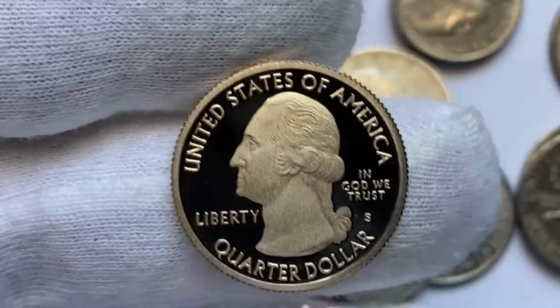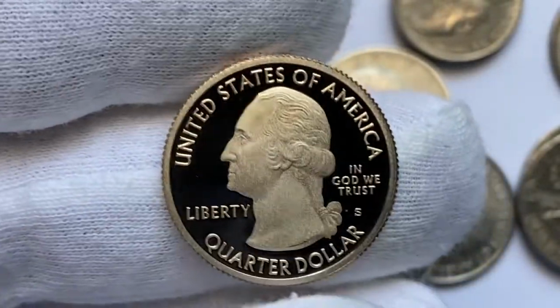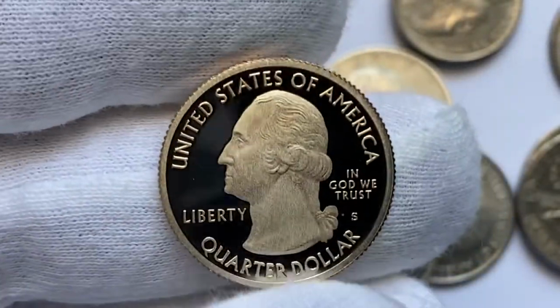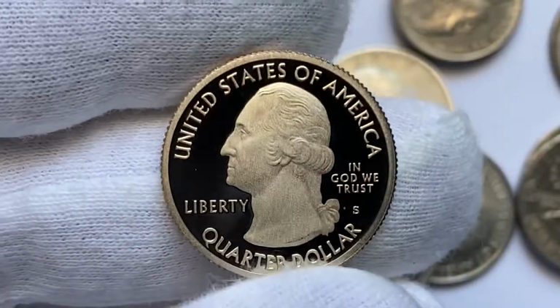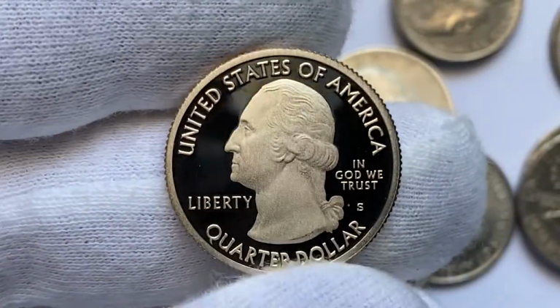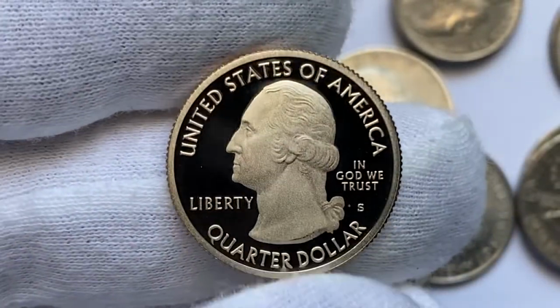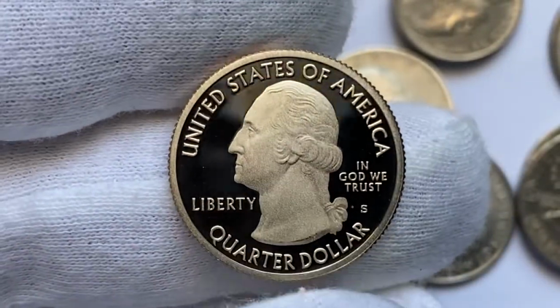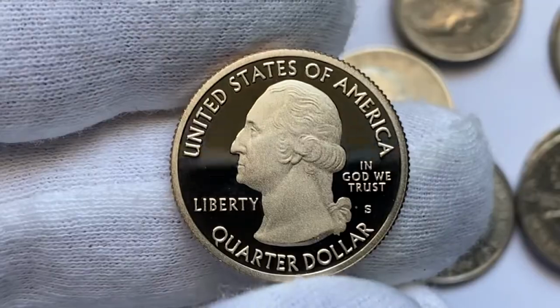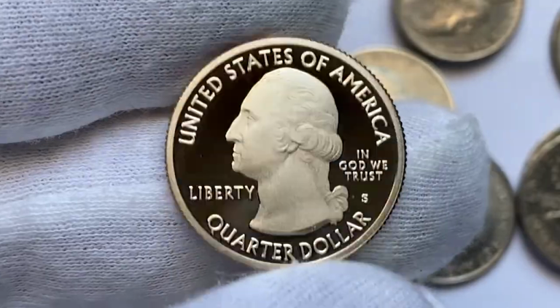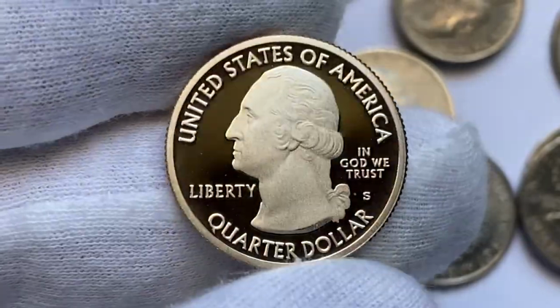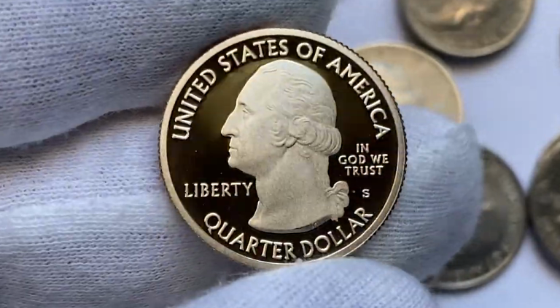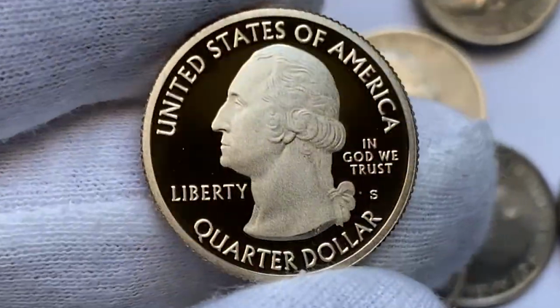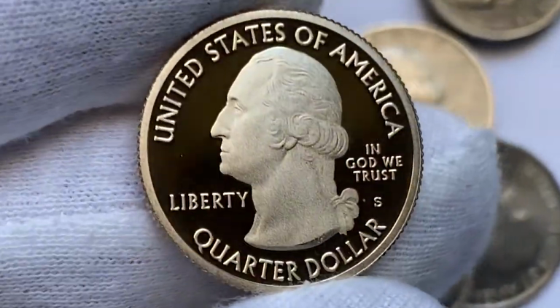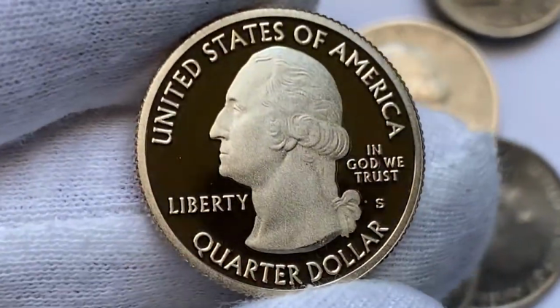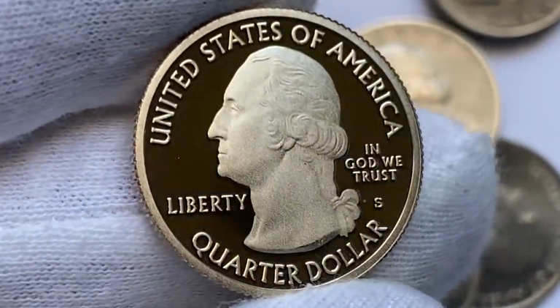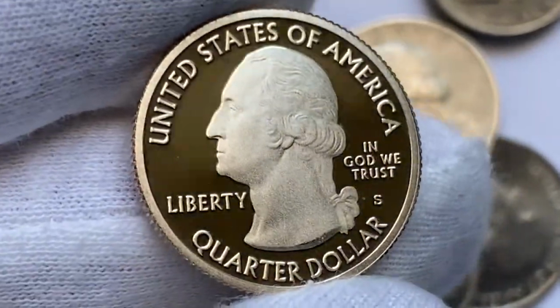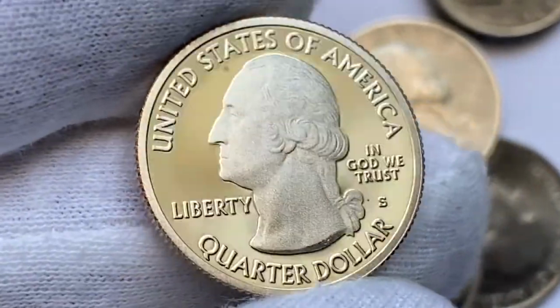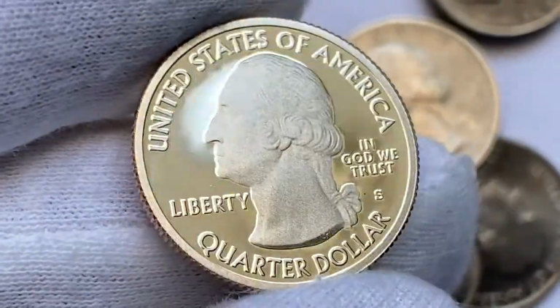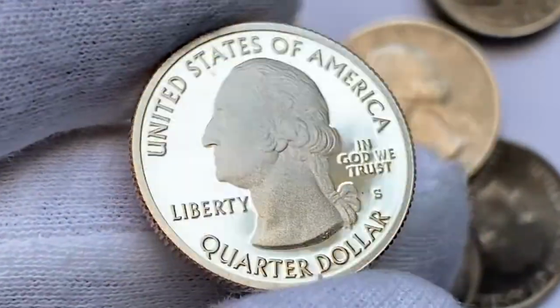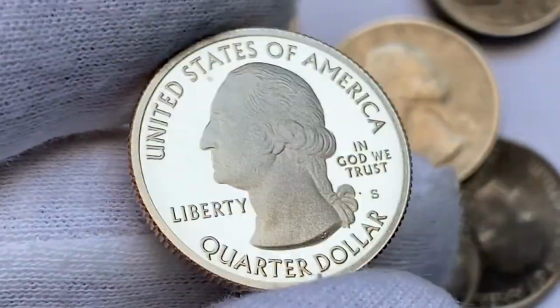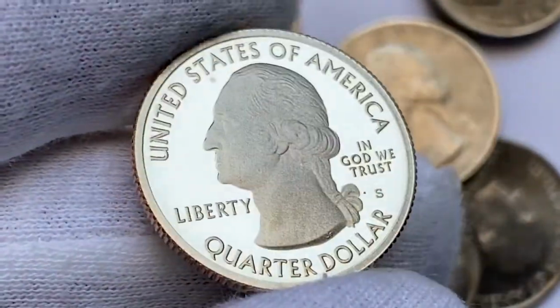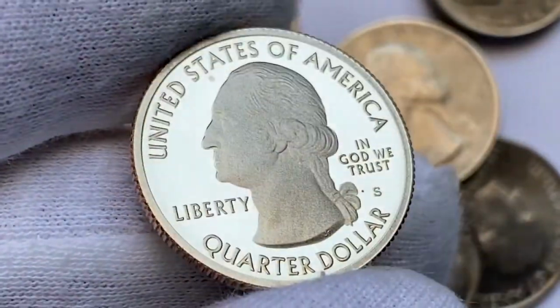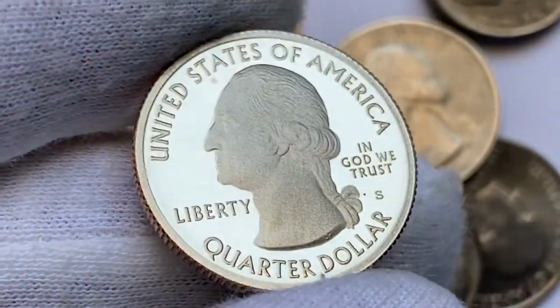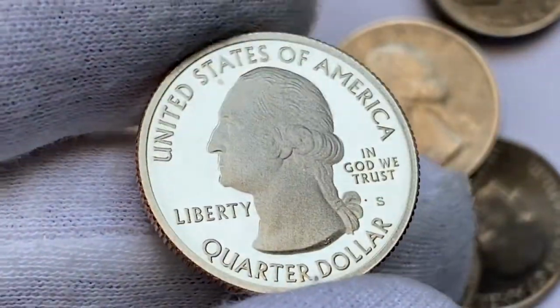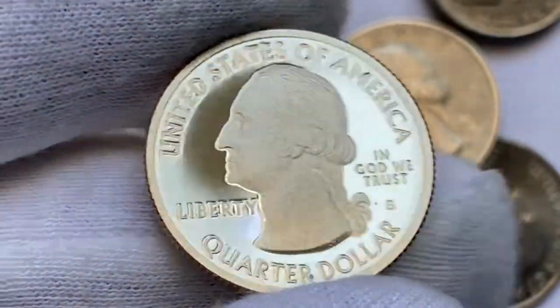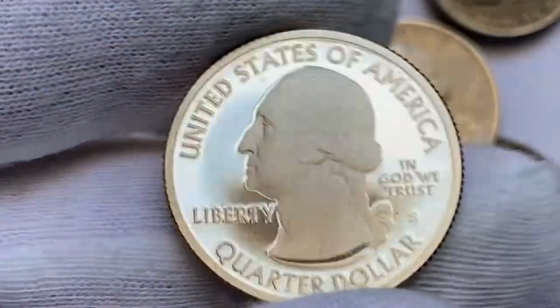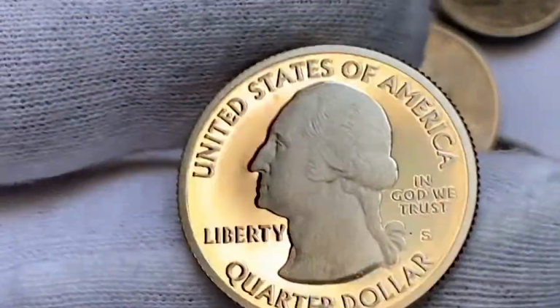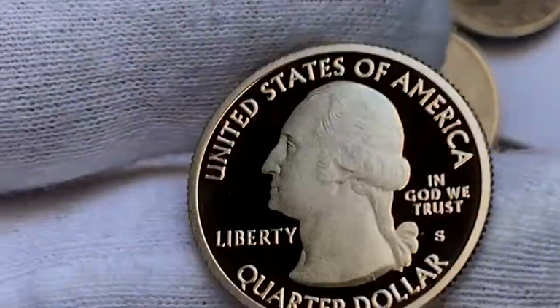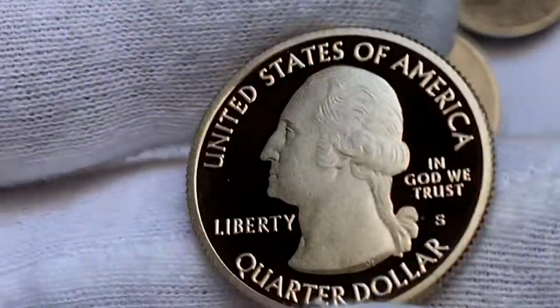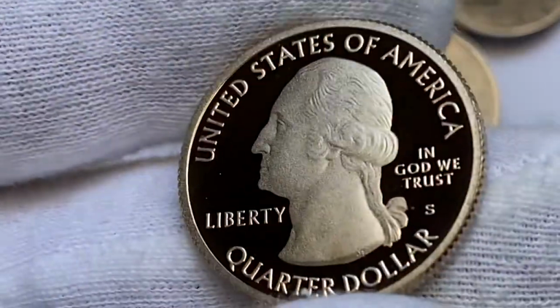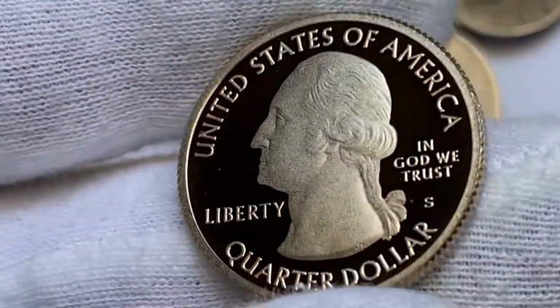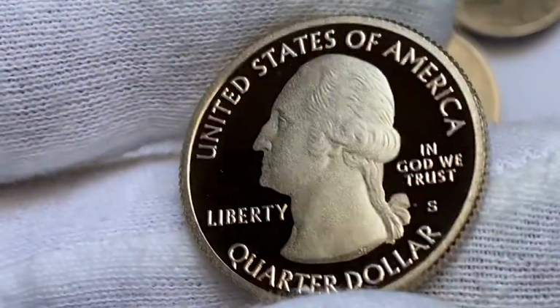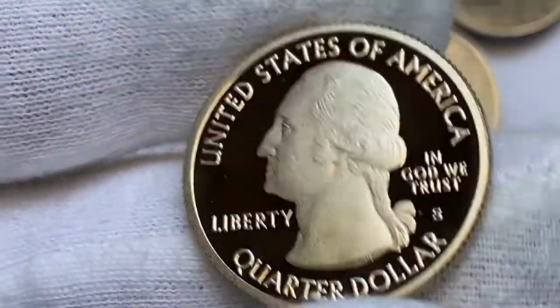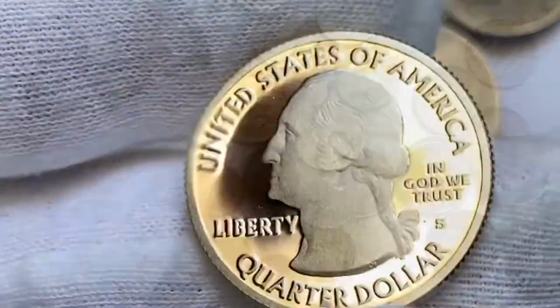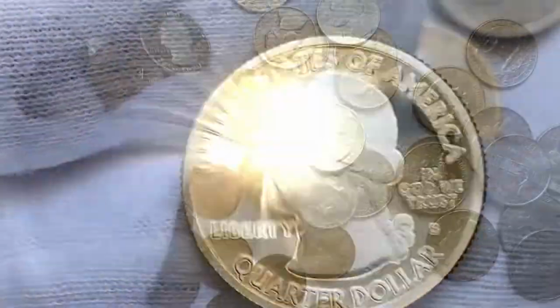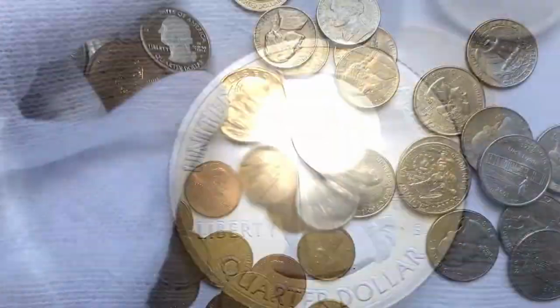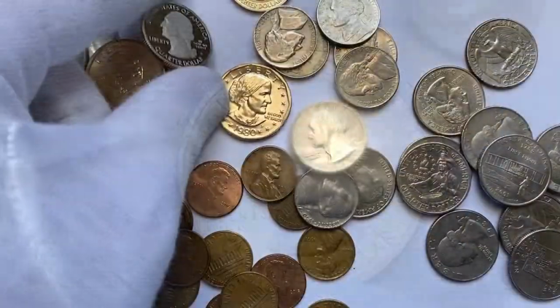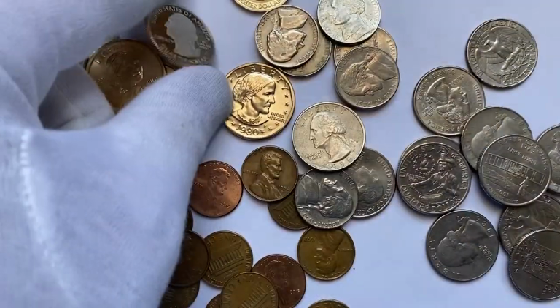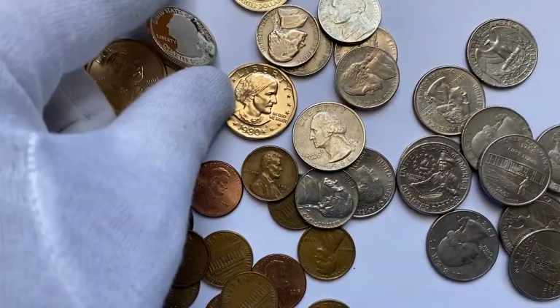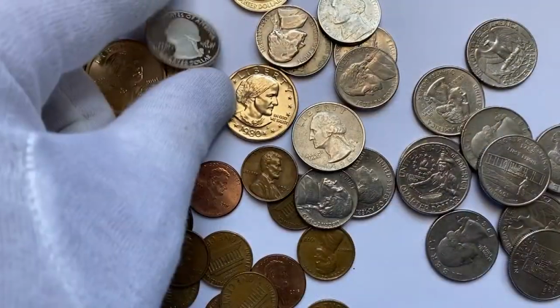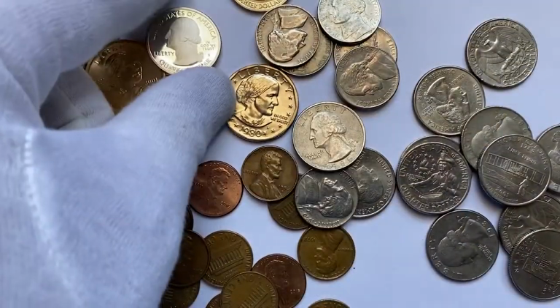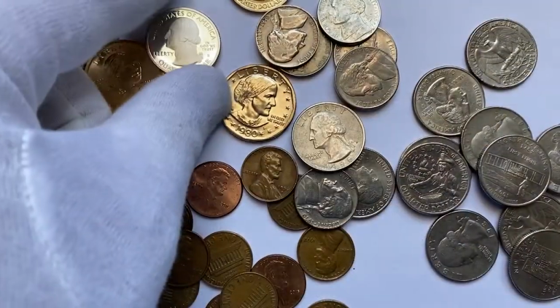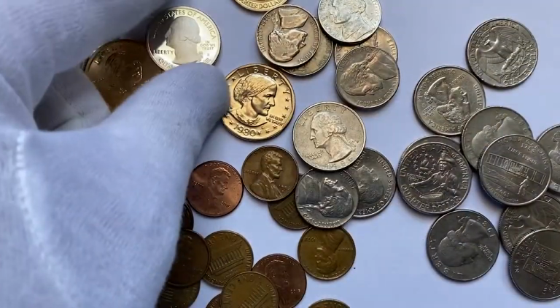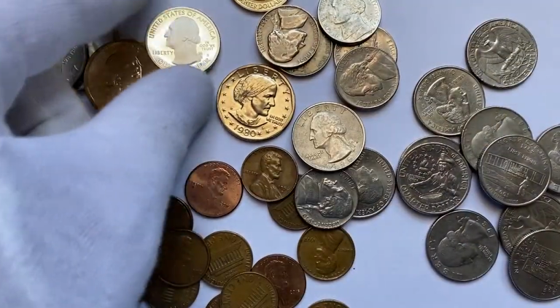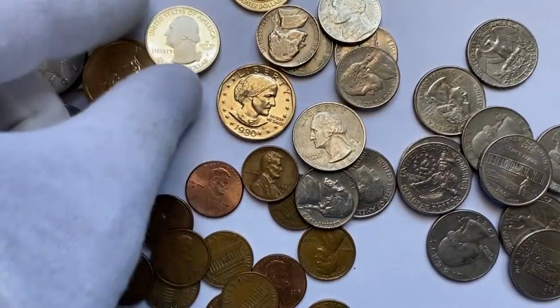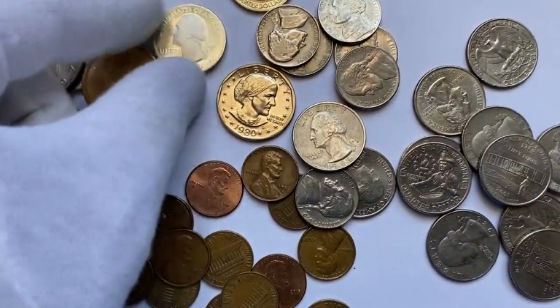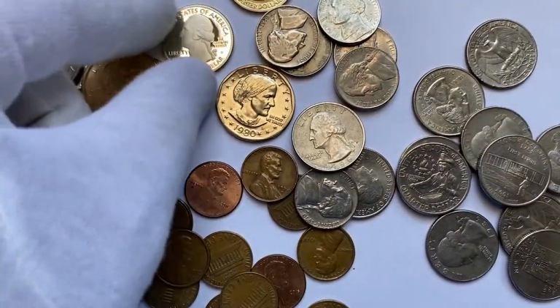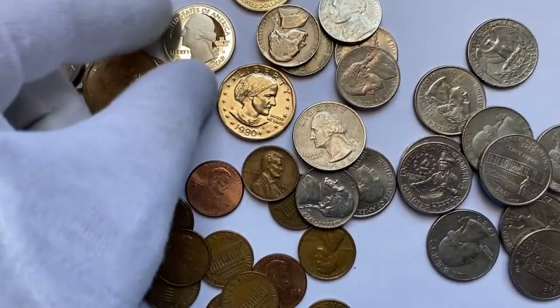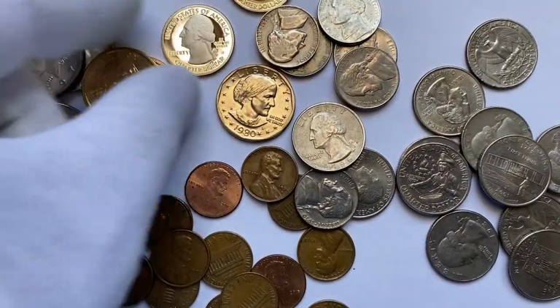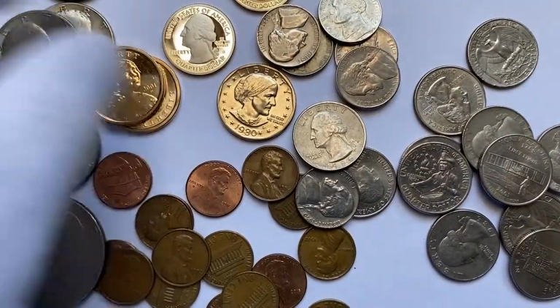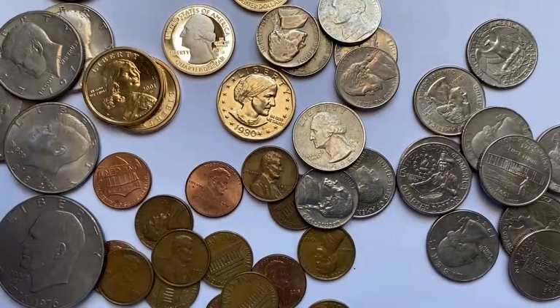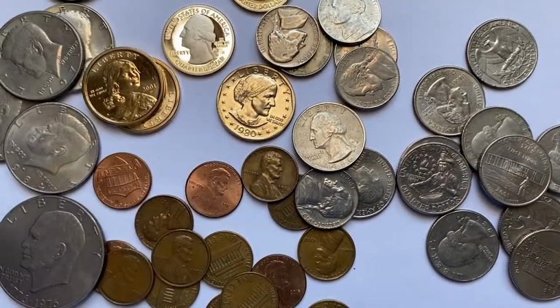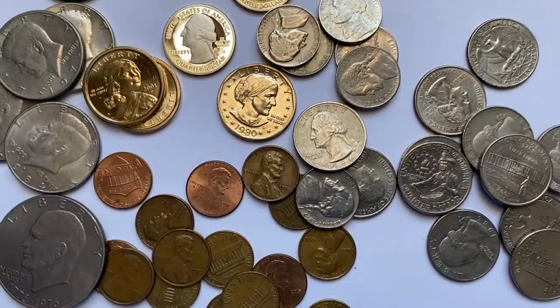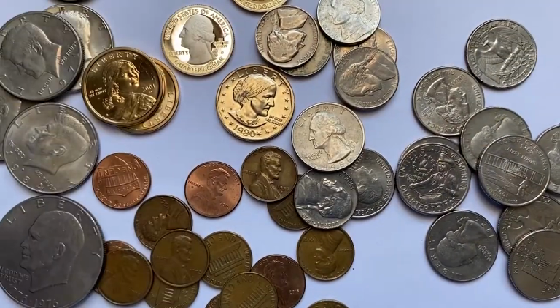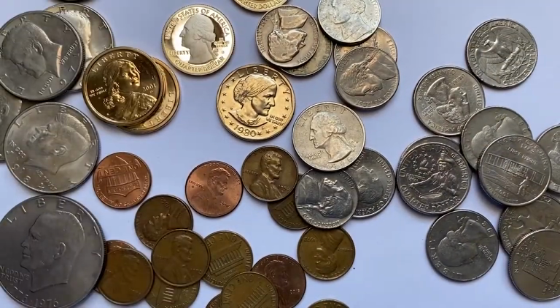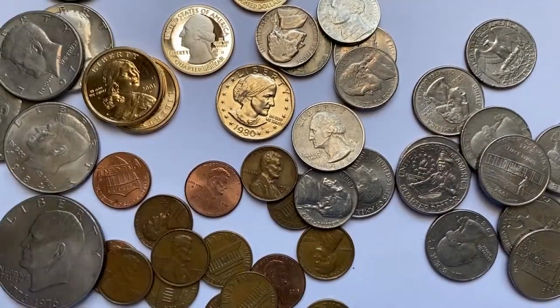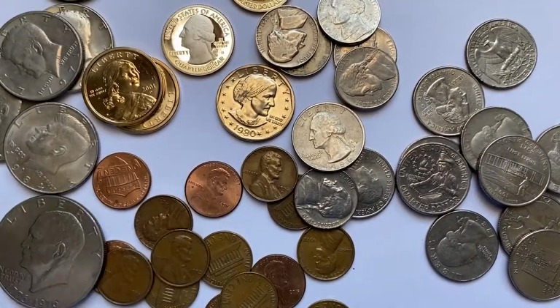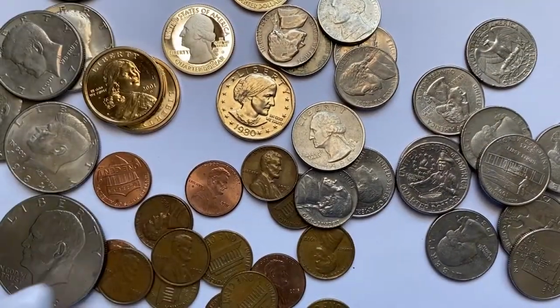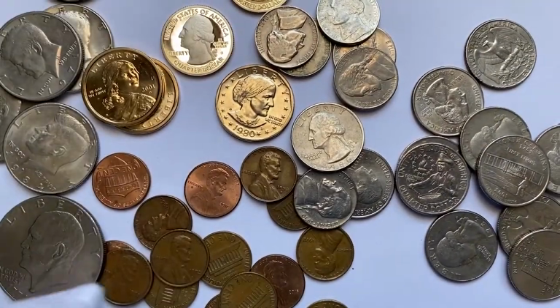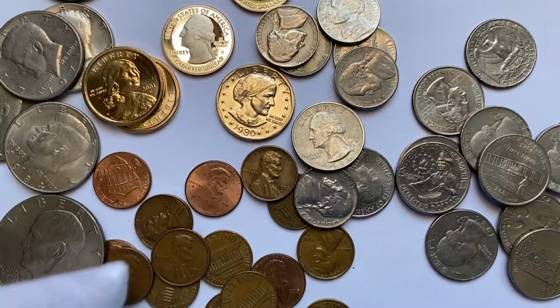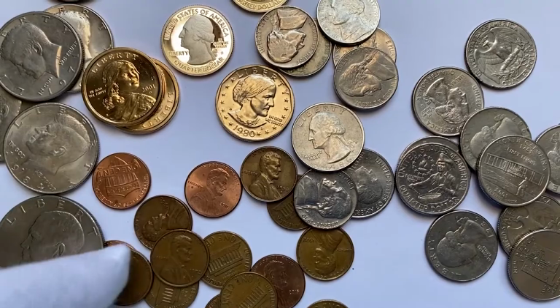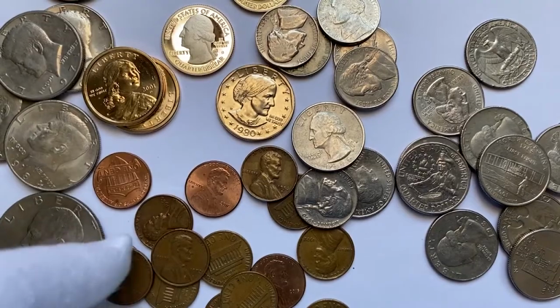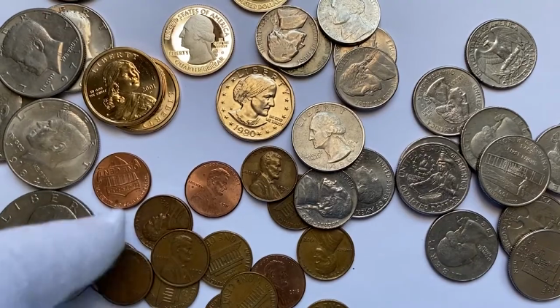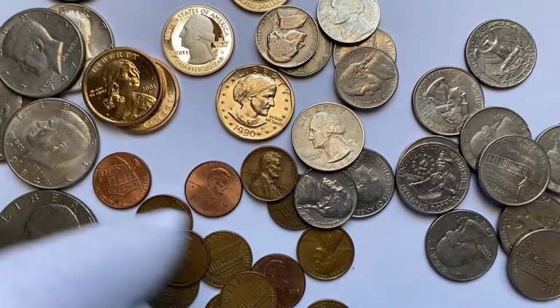I believe this one can be graded PR68, if not PR69, by the Sheldon coin grading scale.